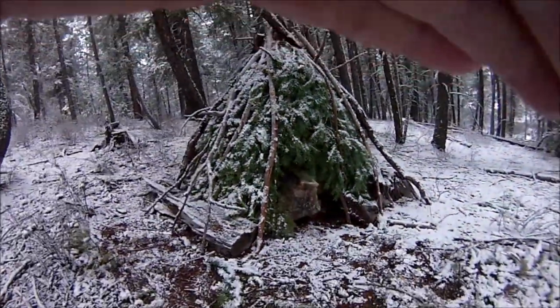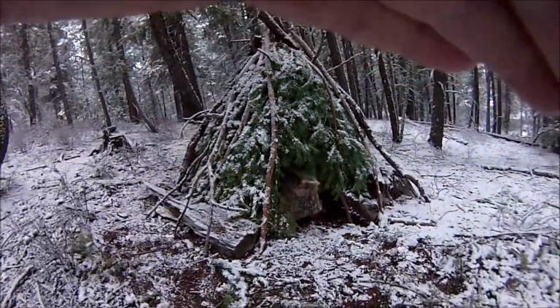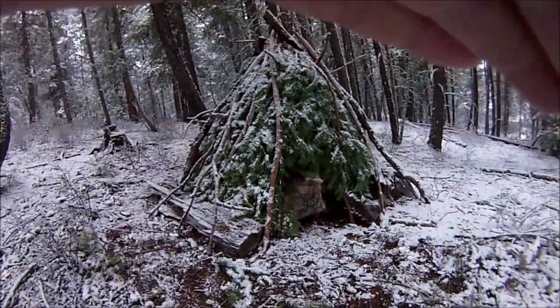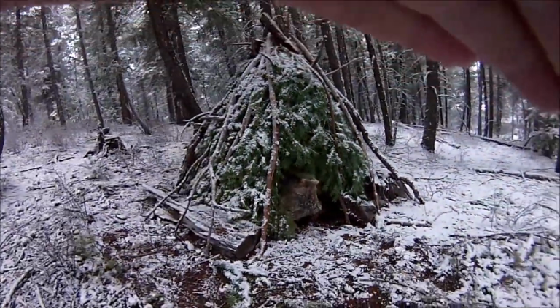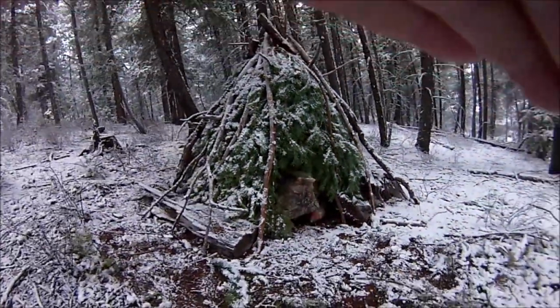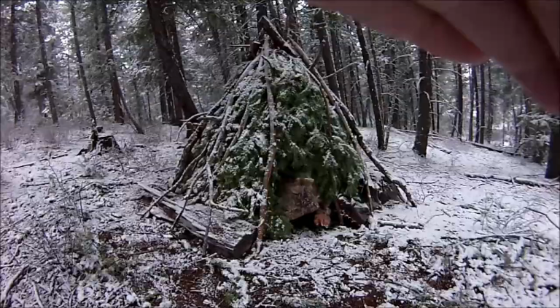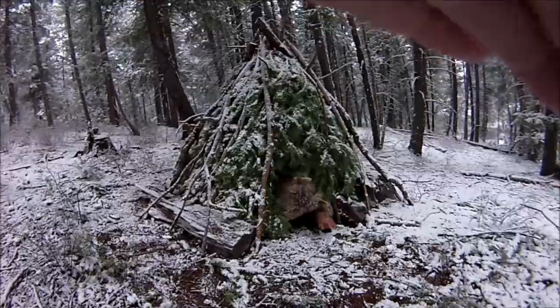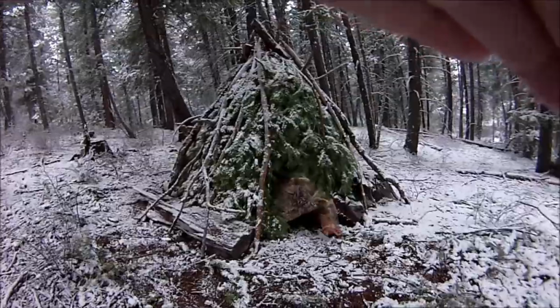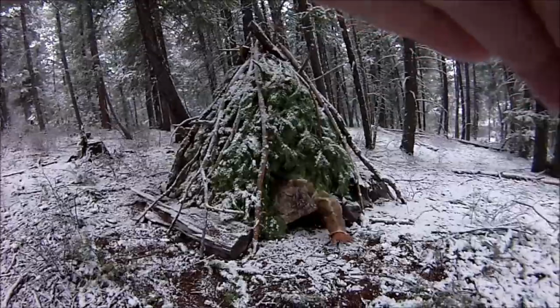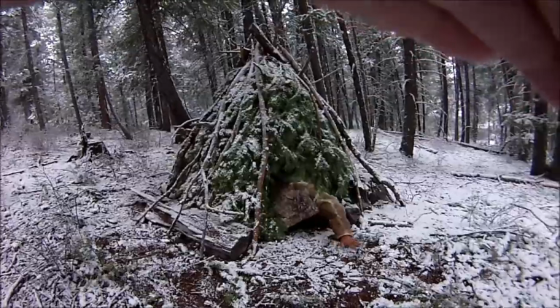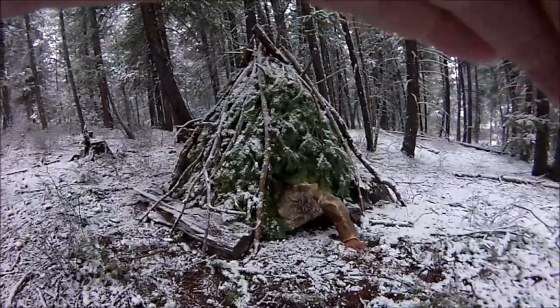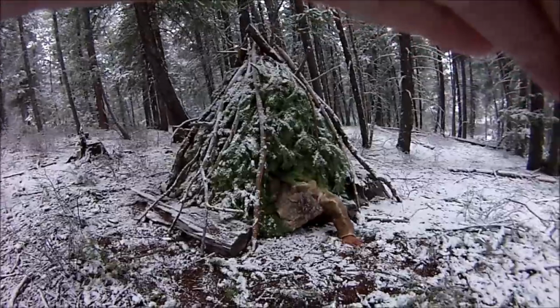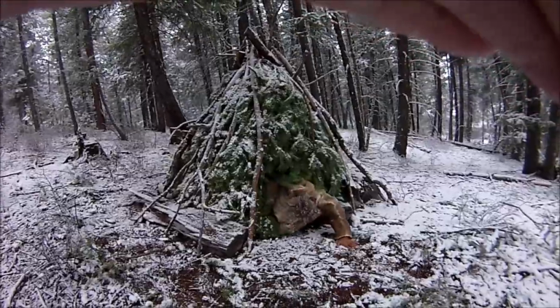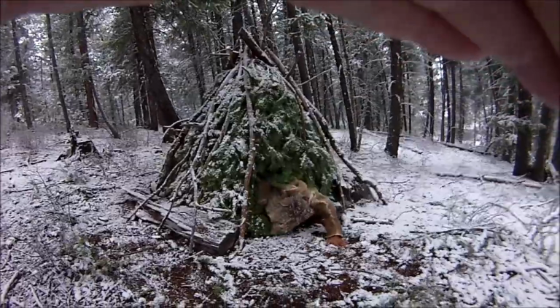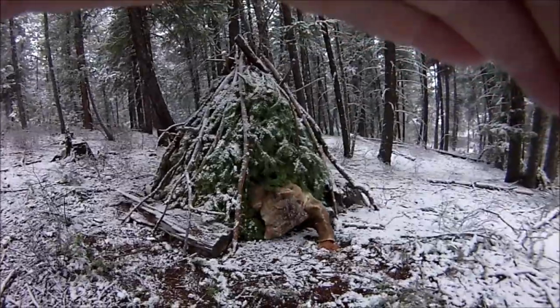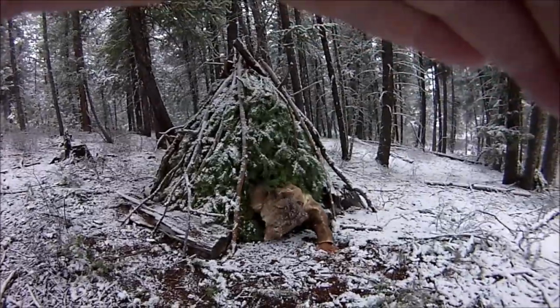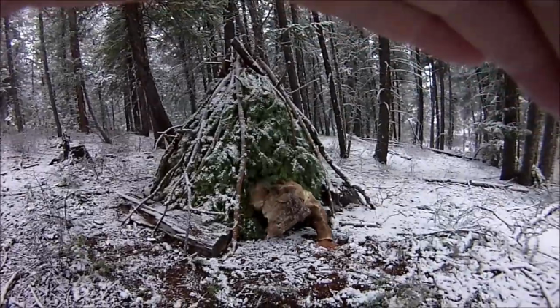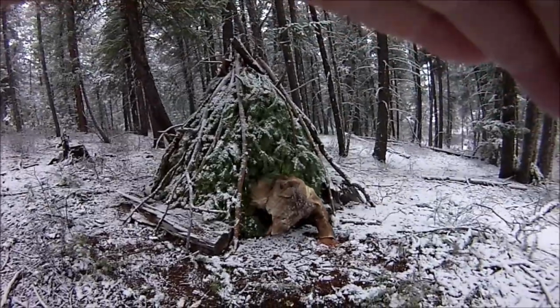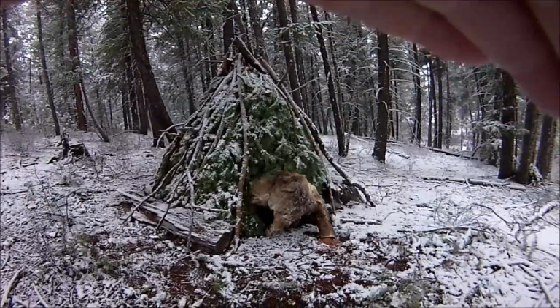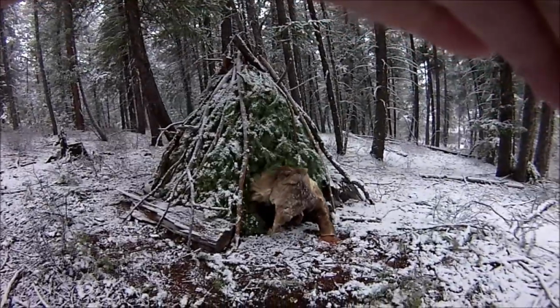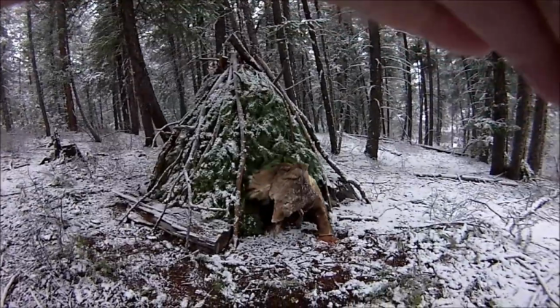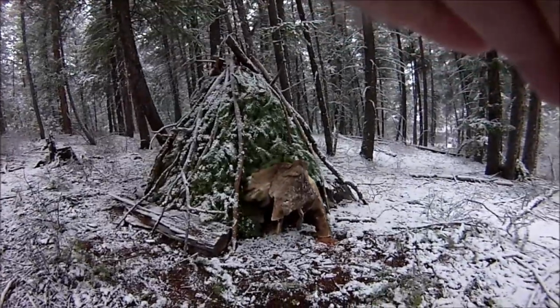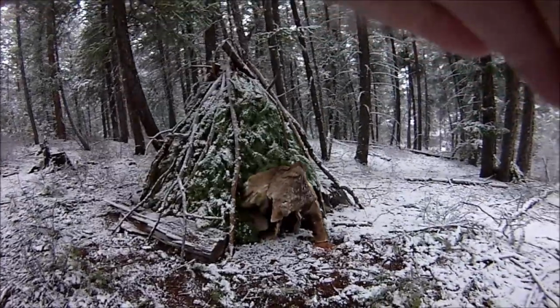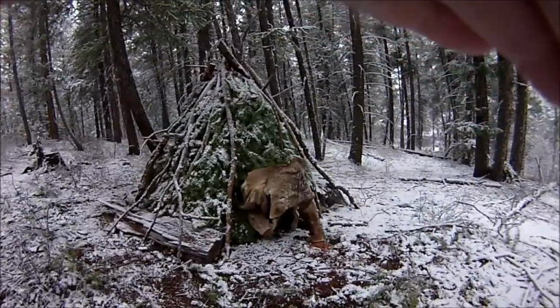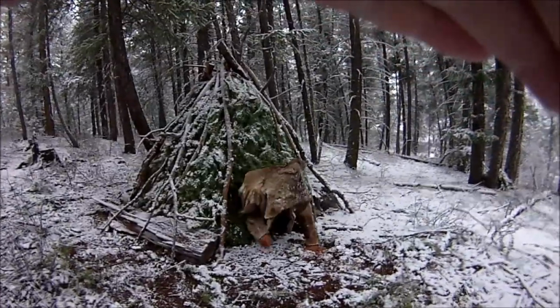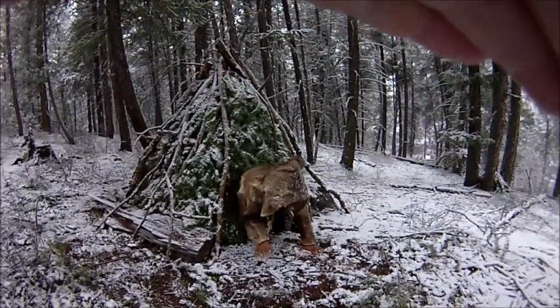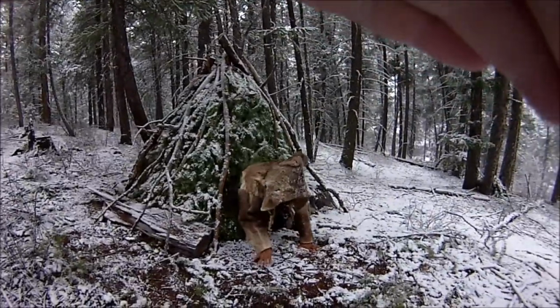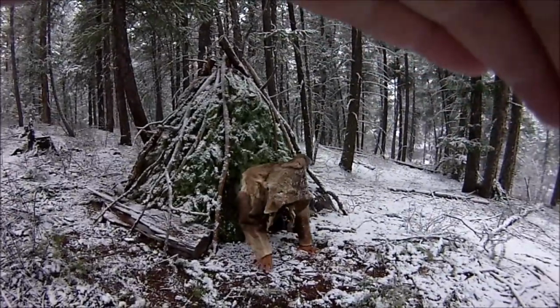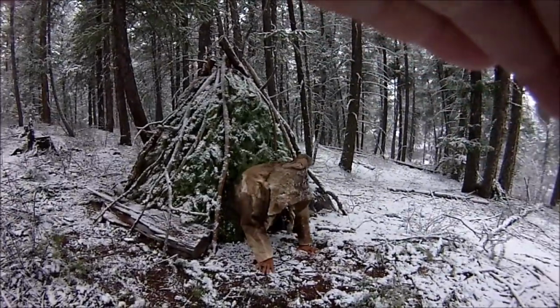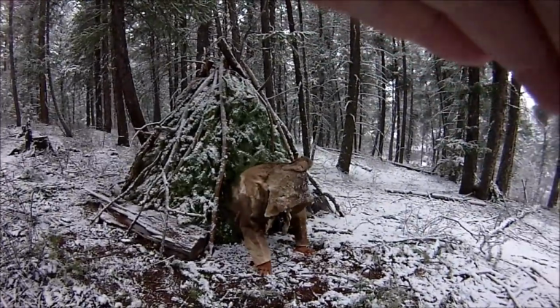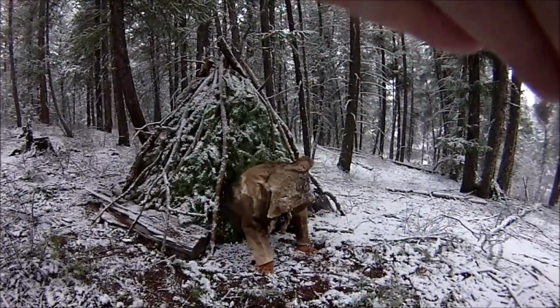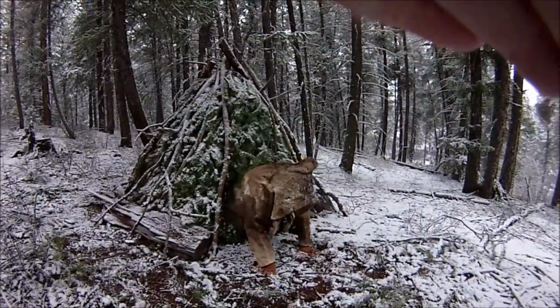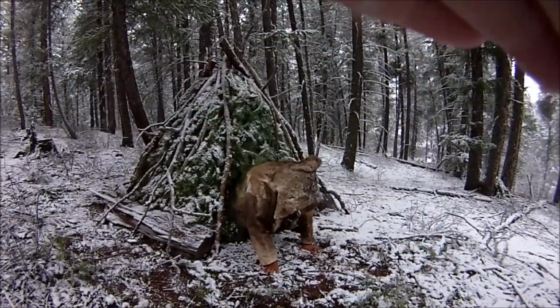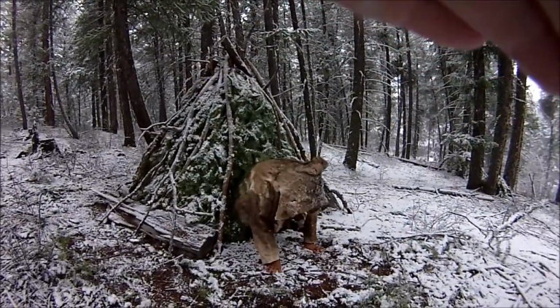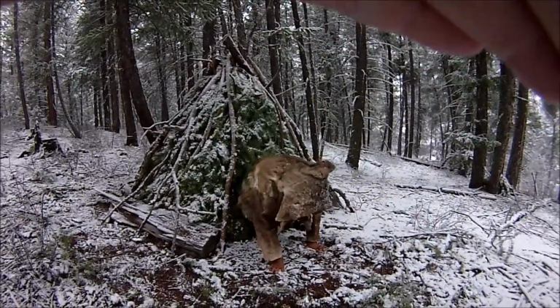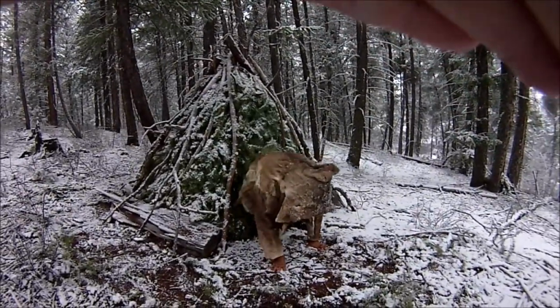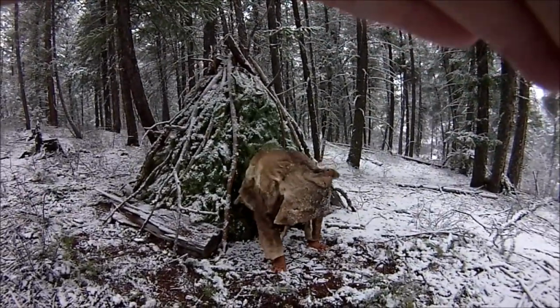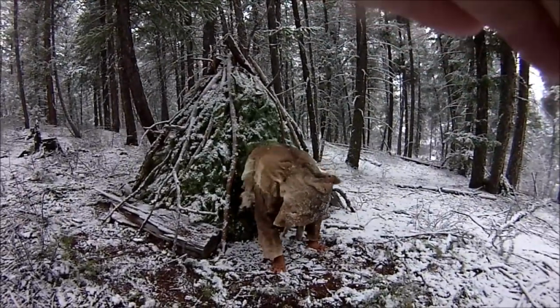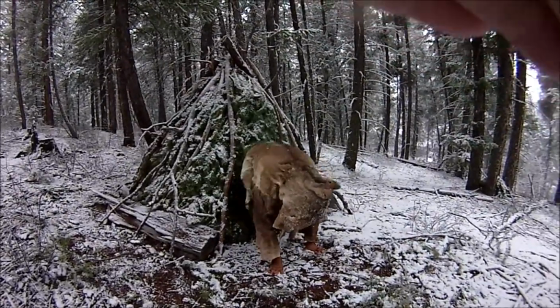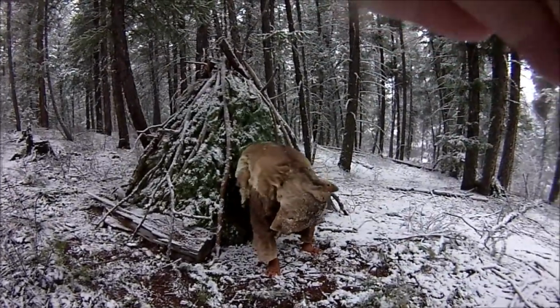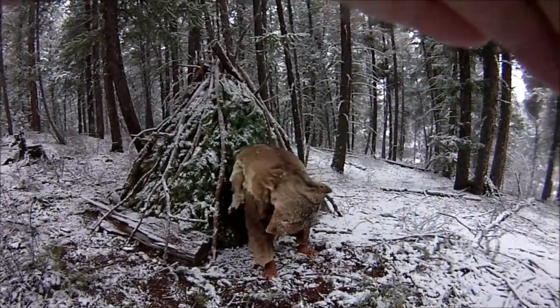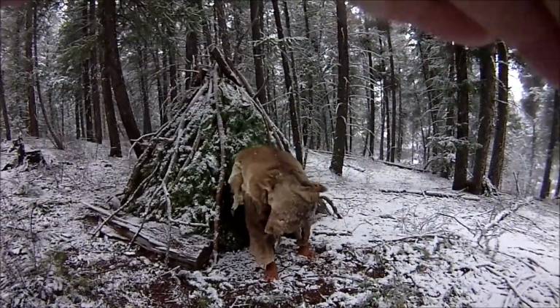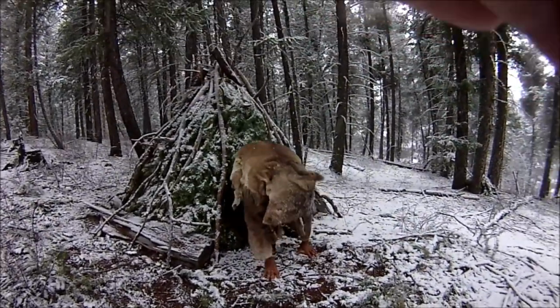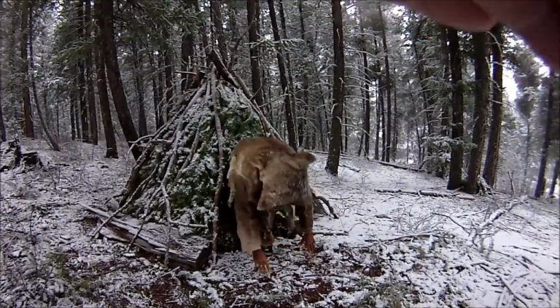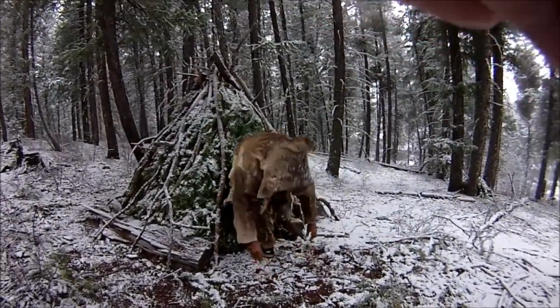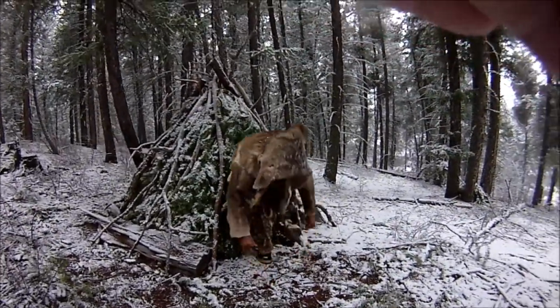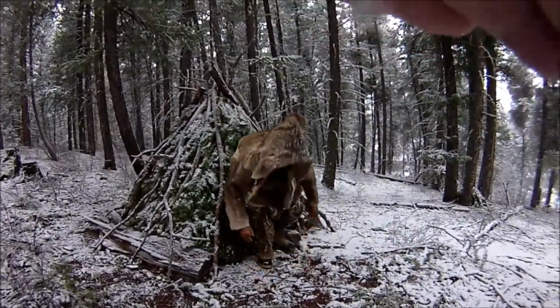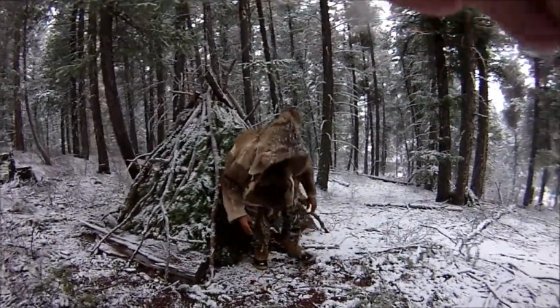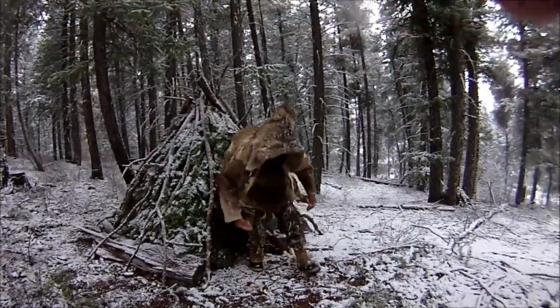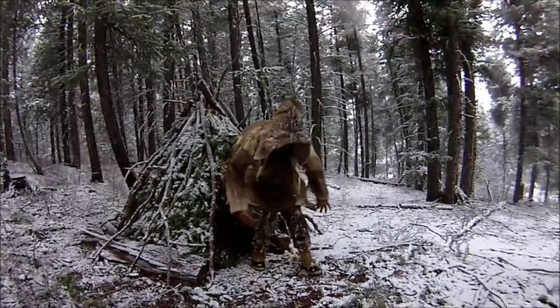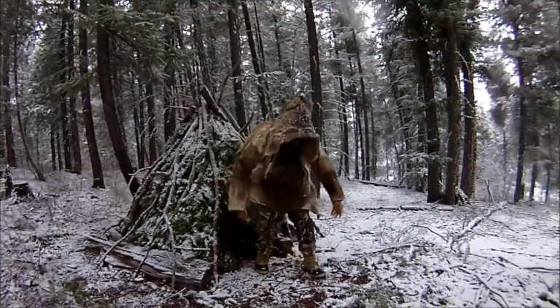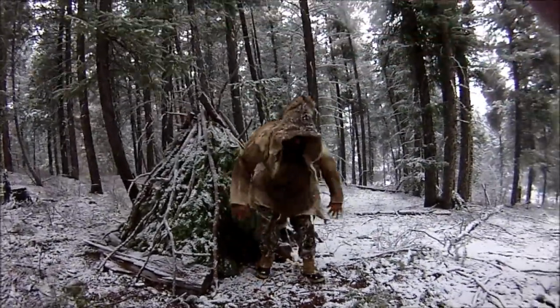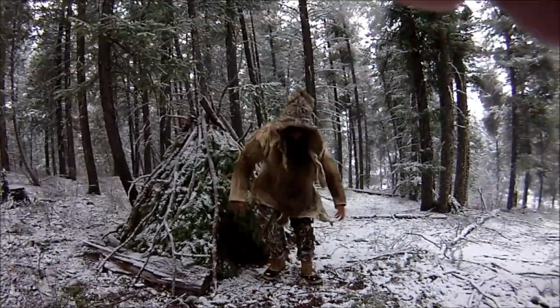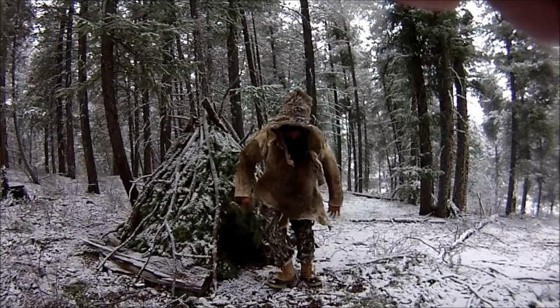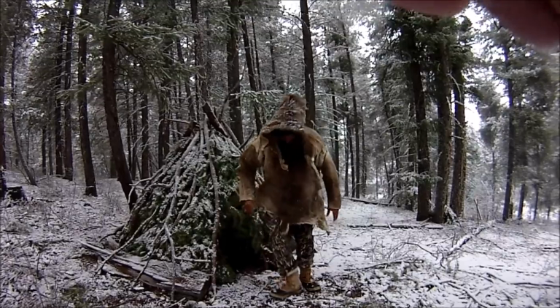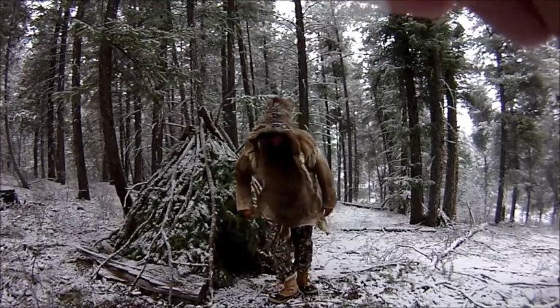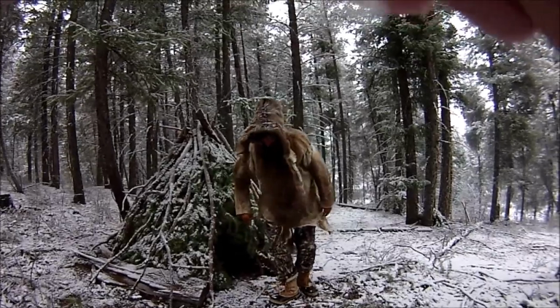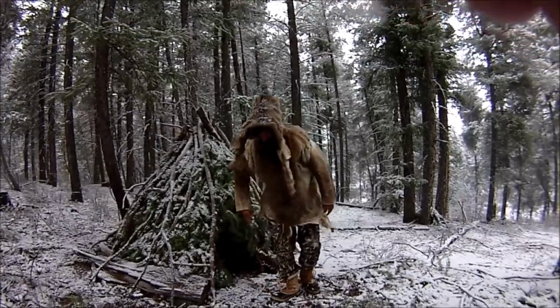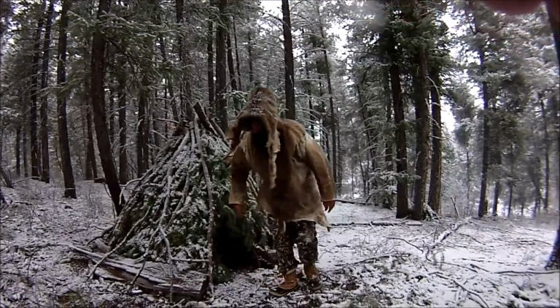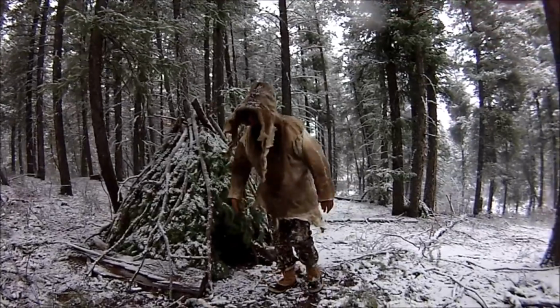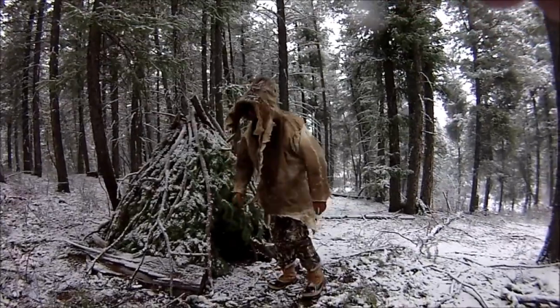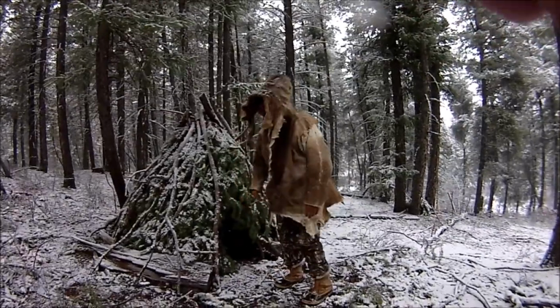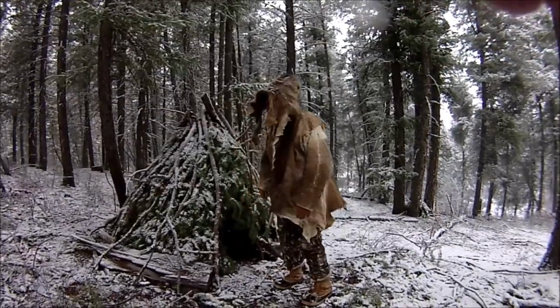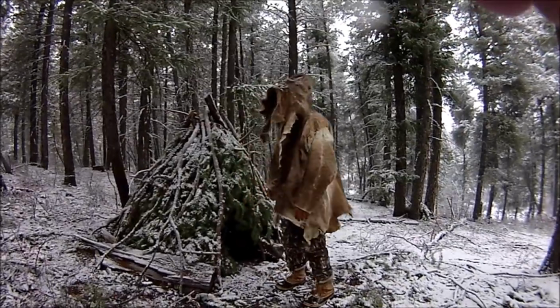This kind of shelter would leave few, if any, traces in the archaeological record. The Neanderthal hunters likely used shelters like this when they were out — it's certainly a possibility.